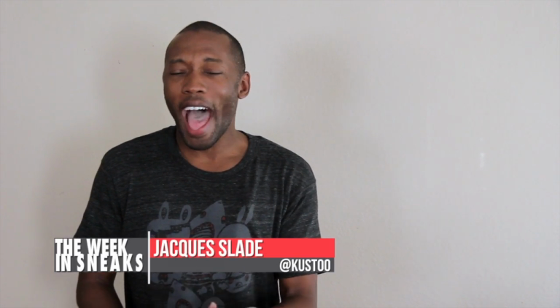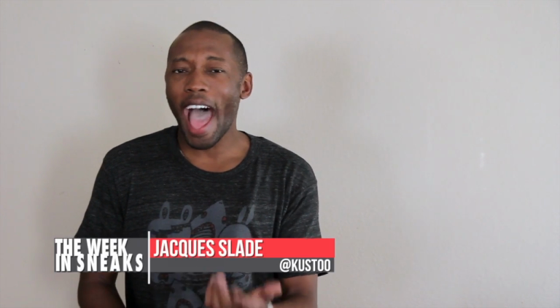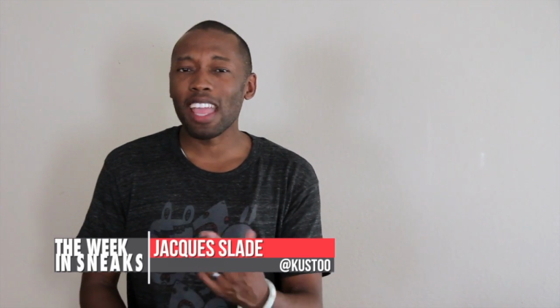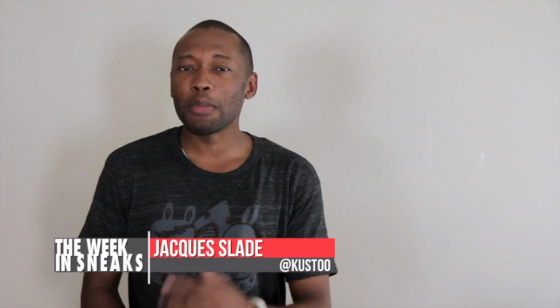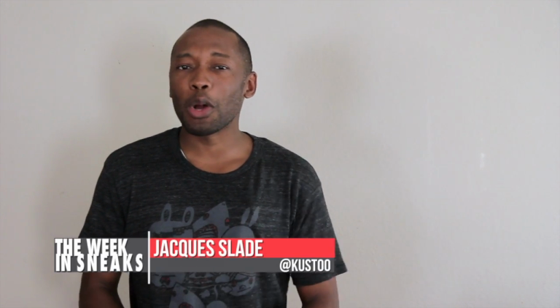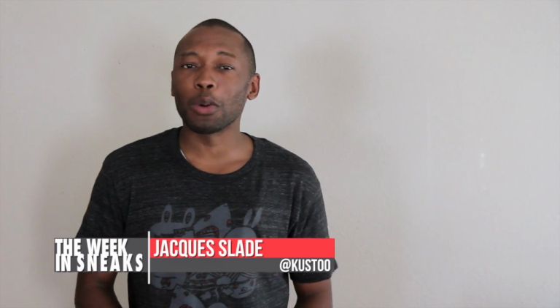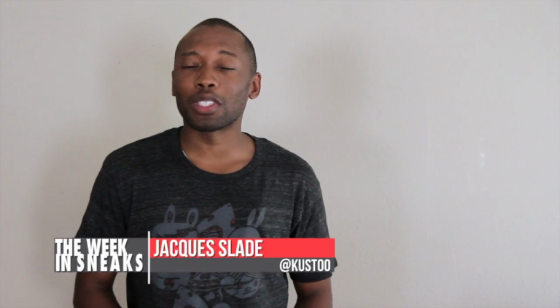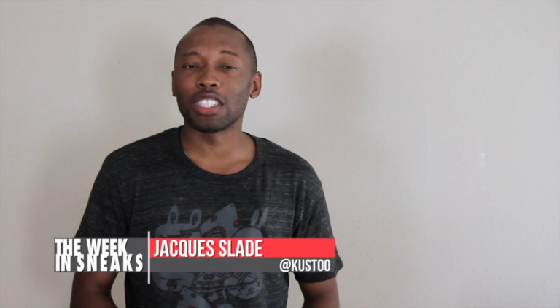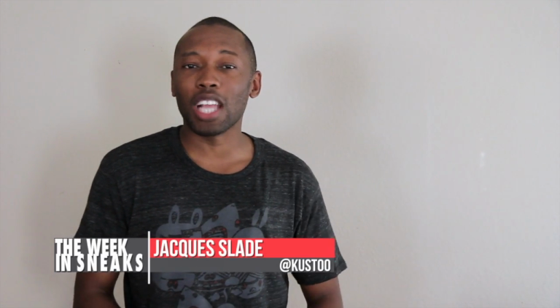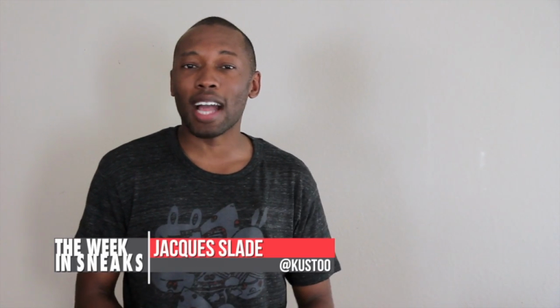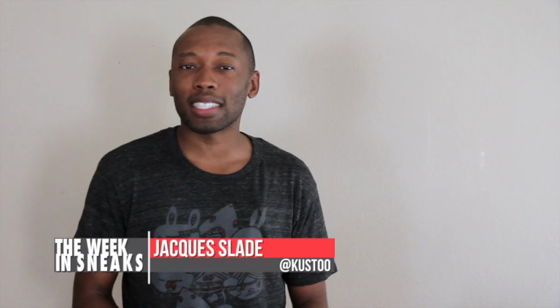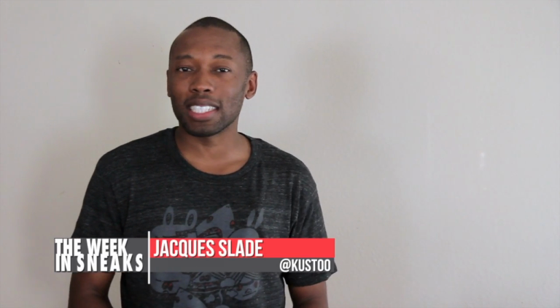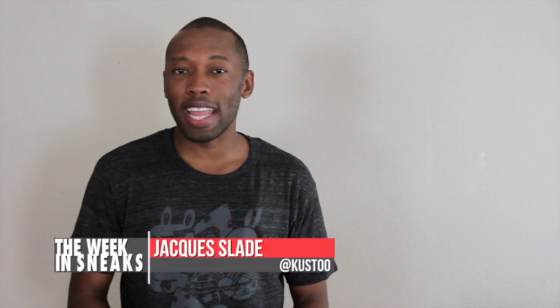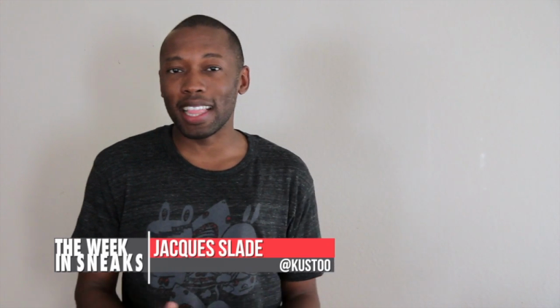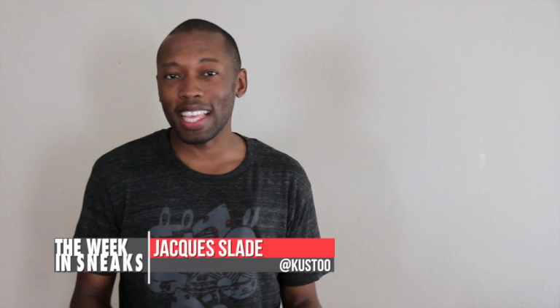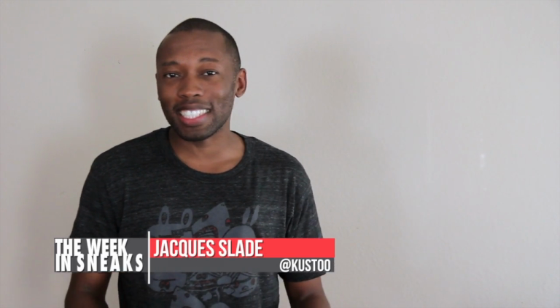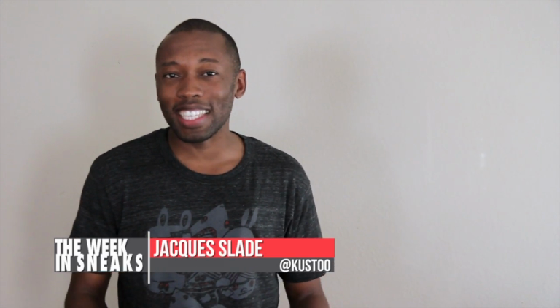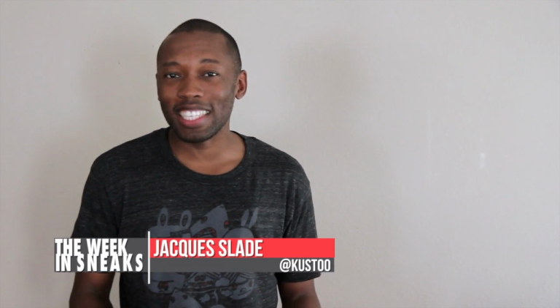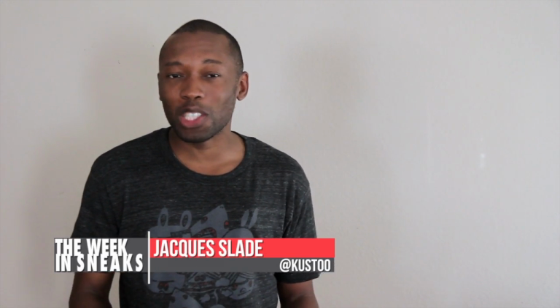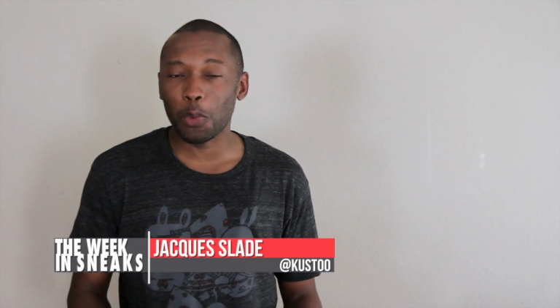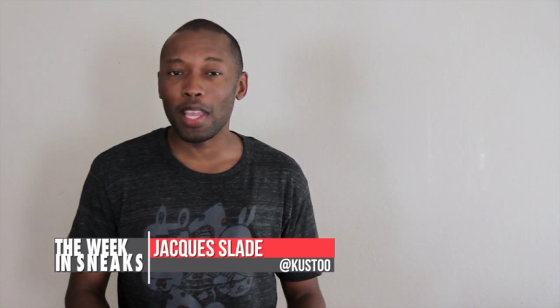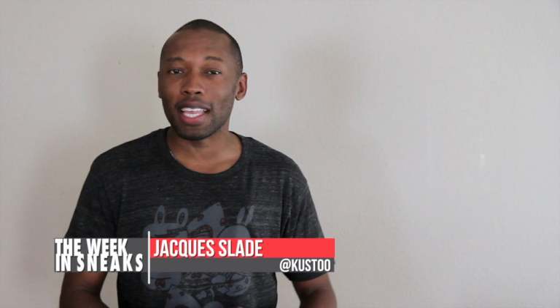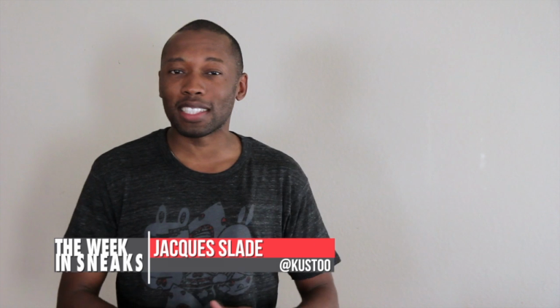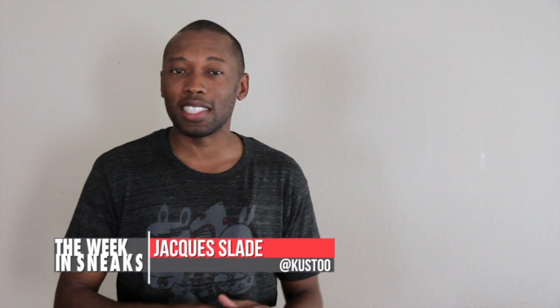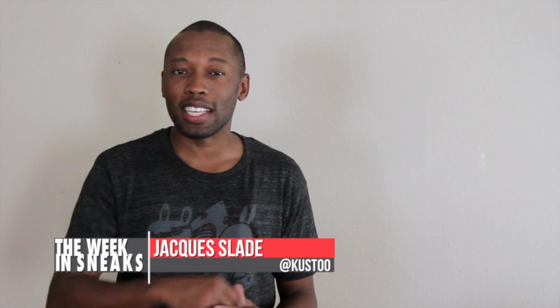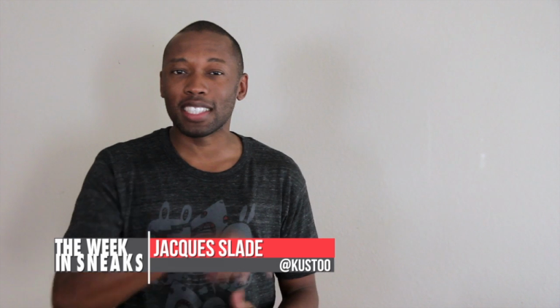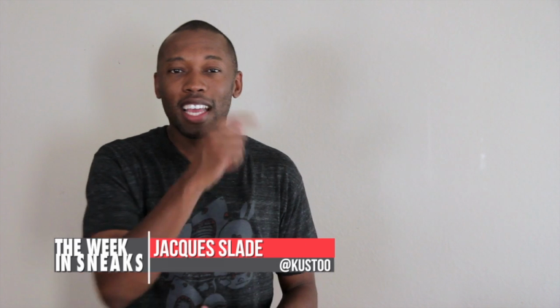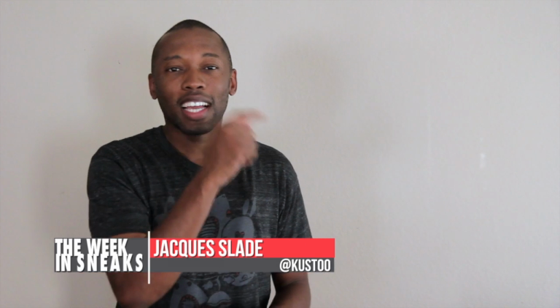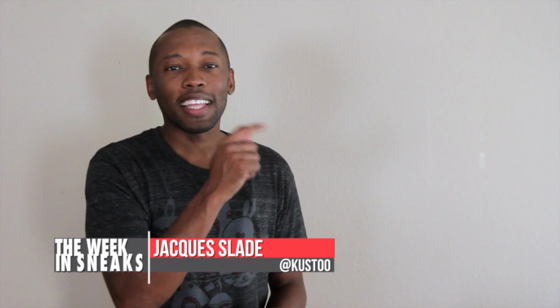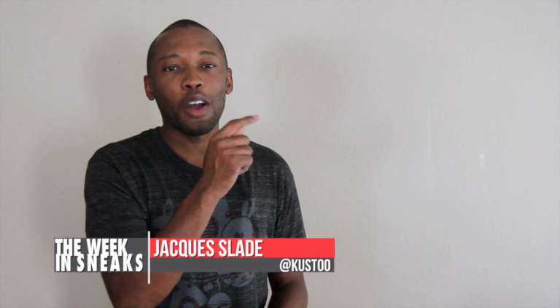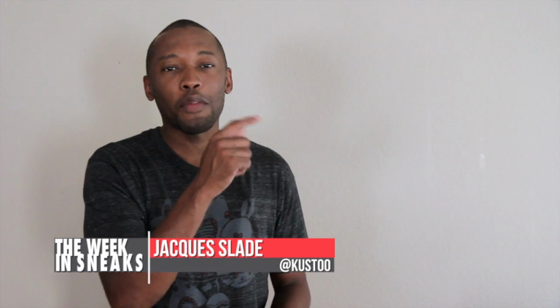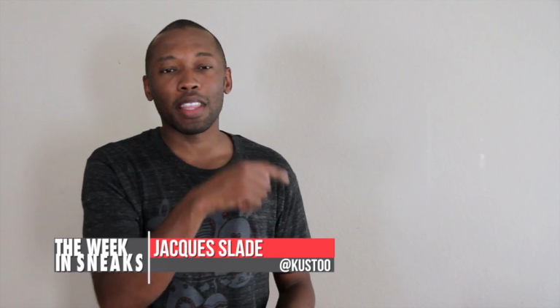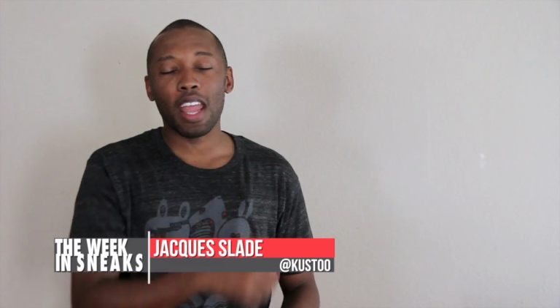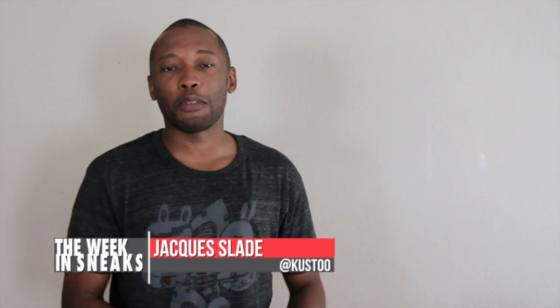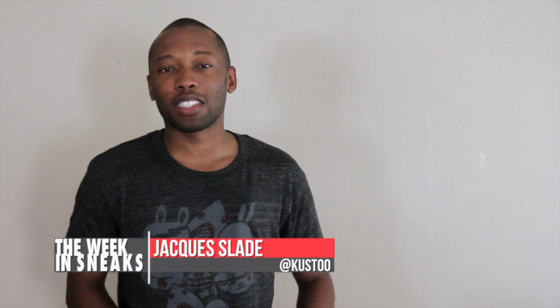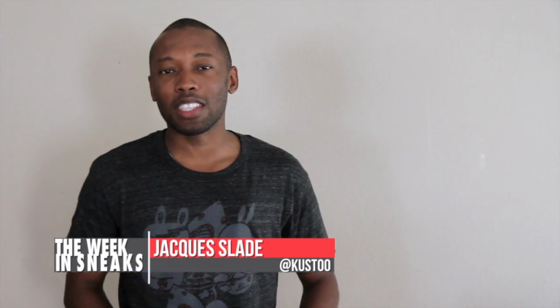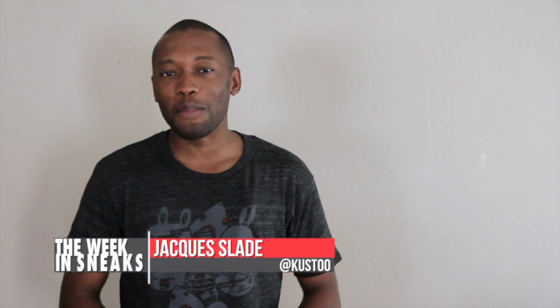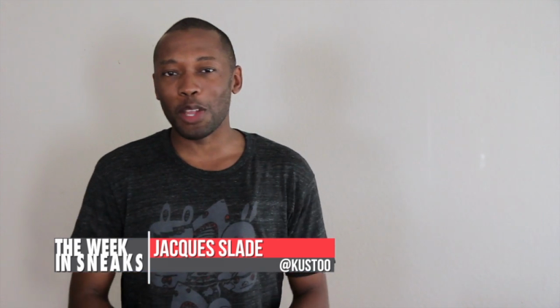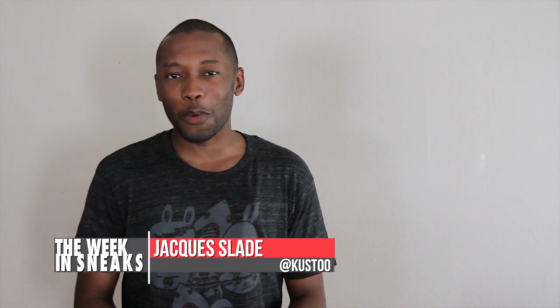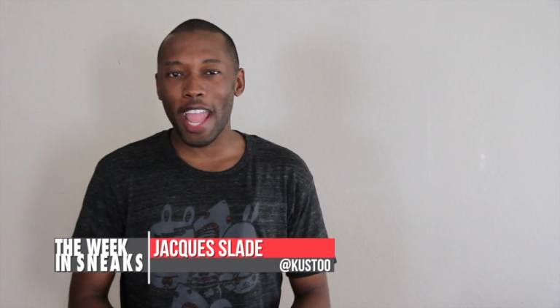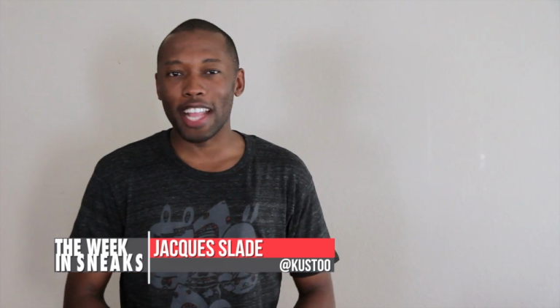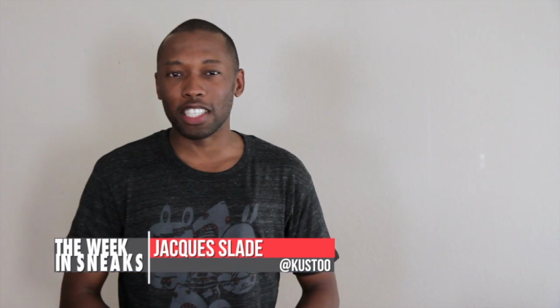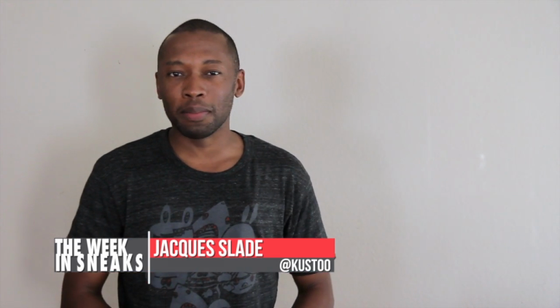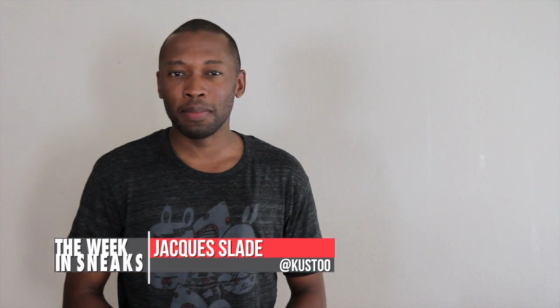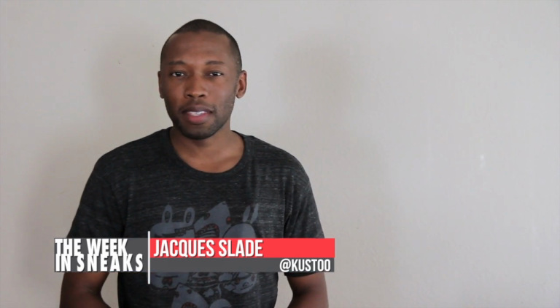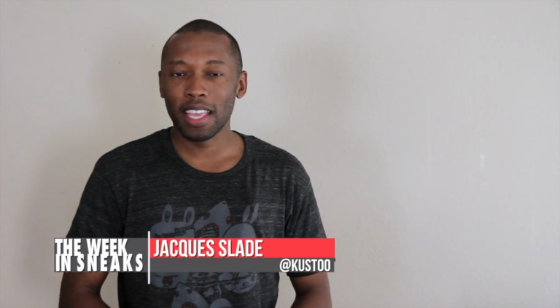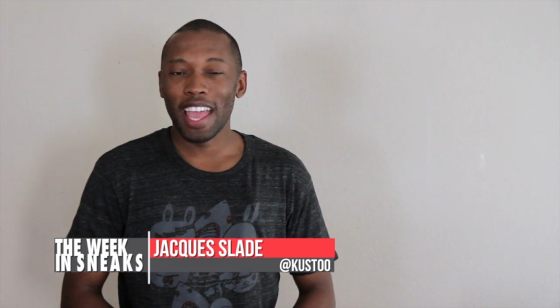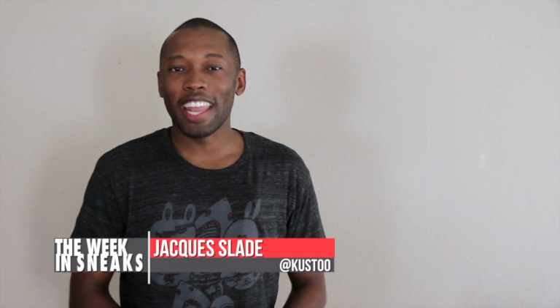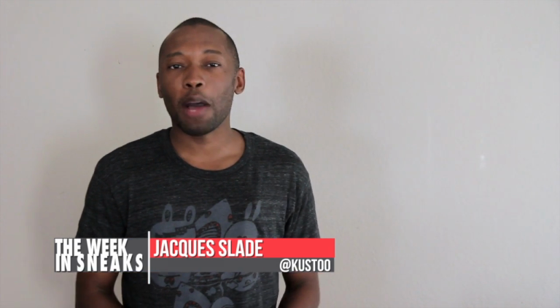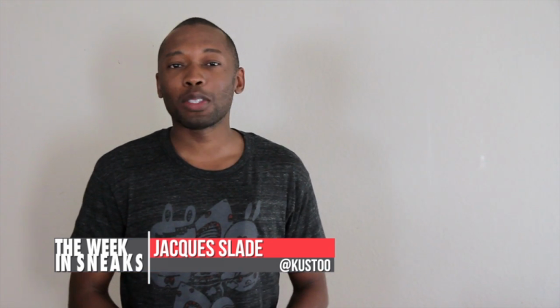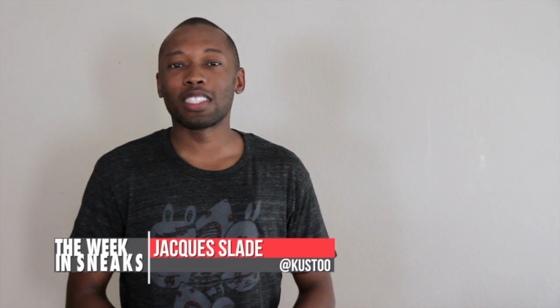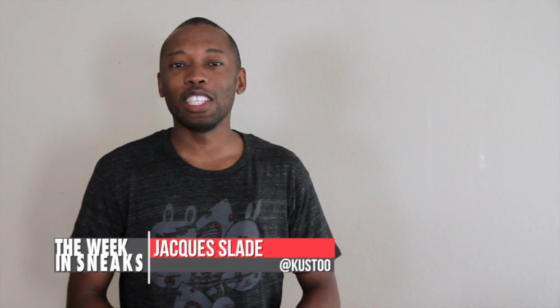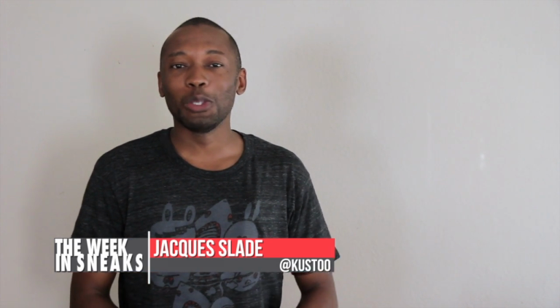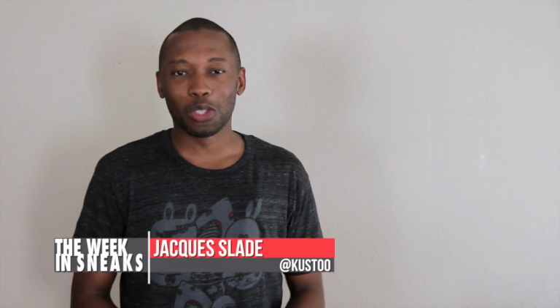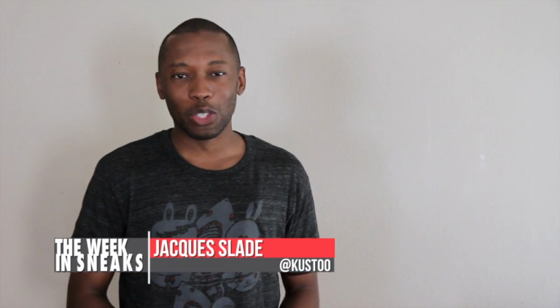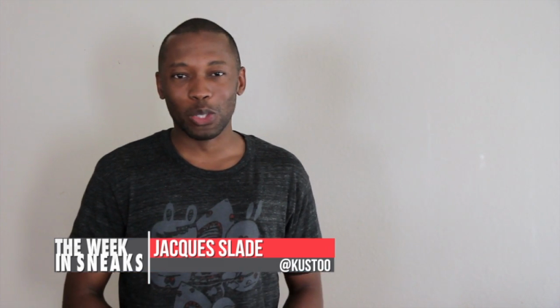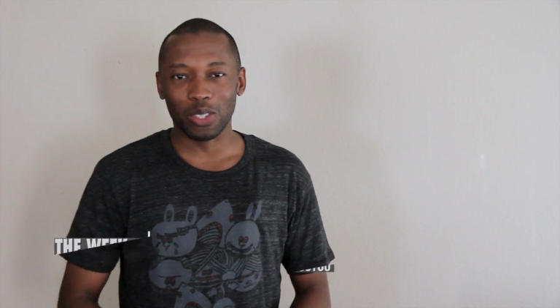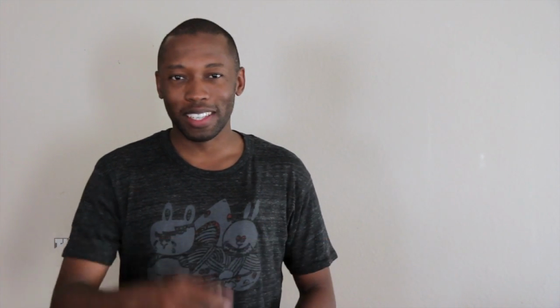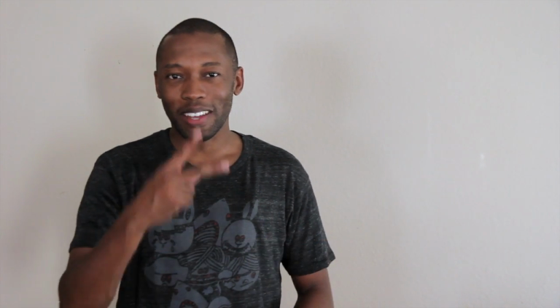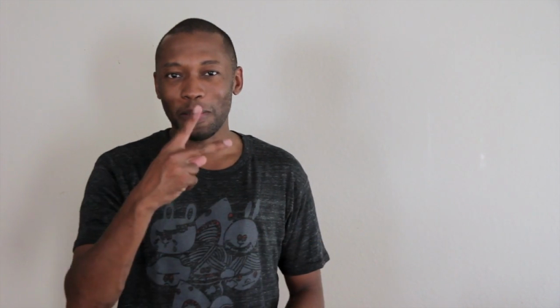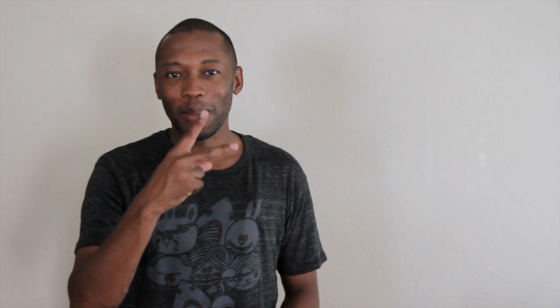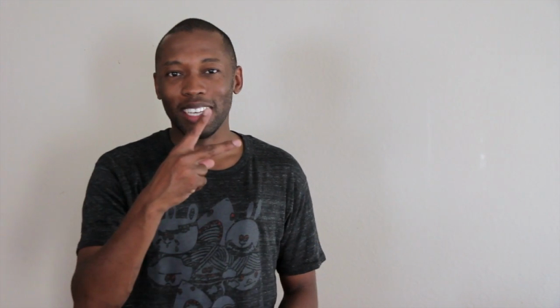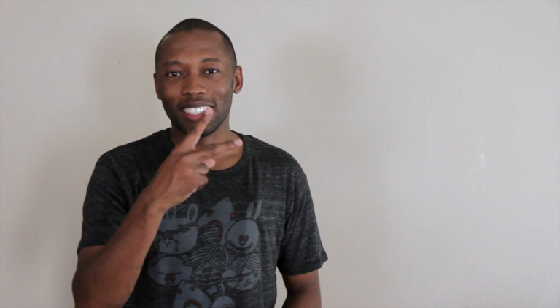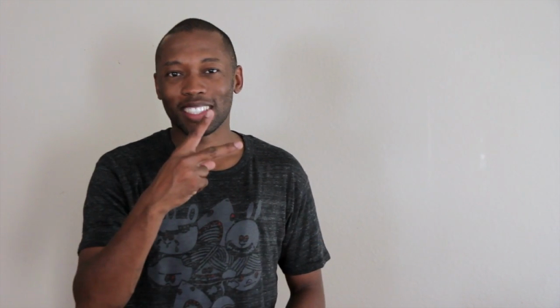I am your host, Jacques Slade. This is The Week in Sneaks. Click over there for something random, and I will see you soon. Peace.